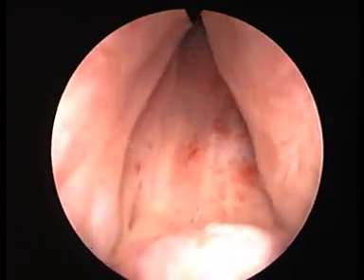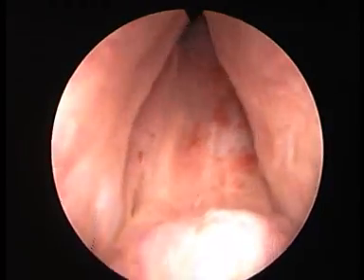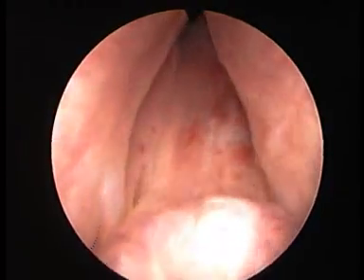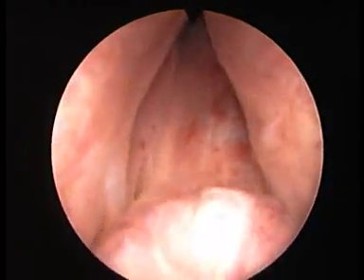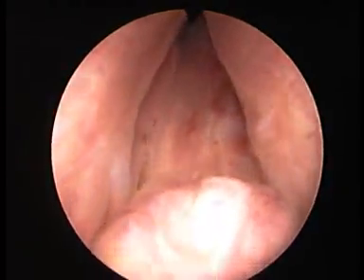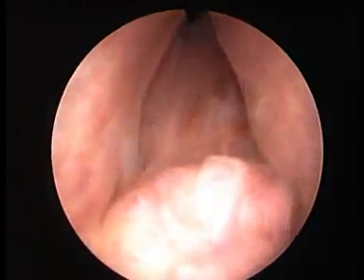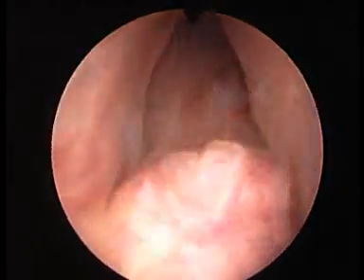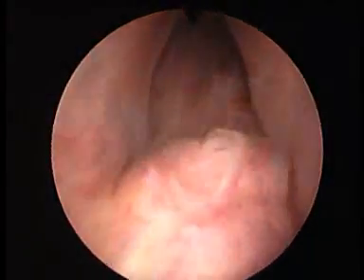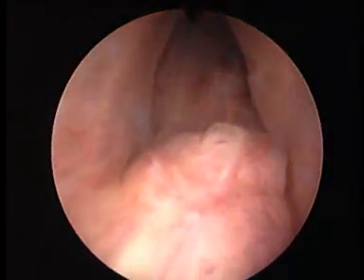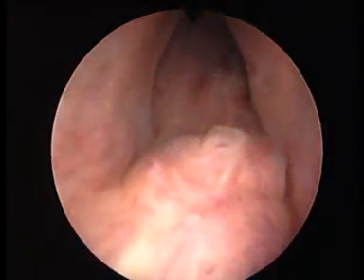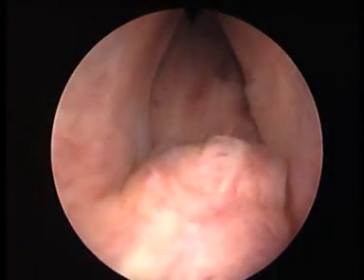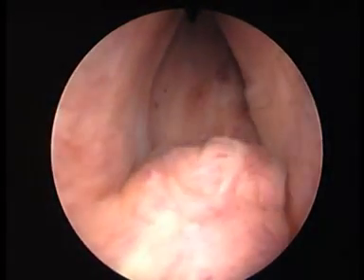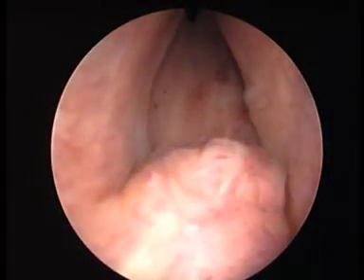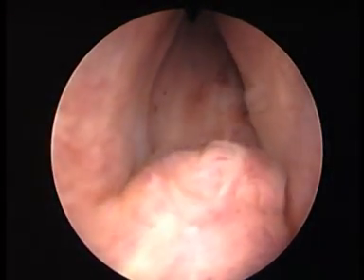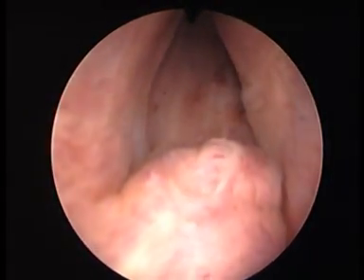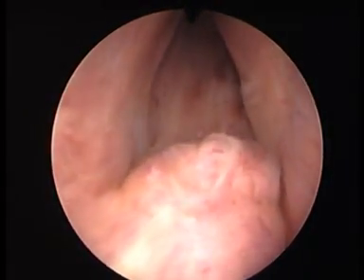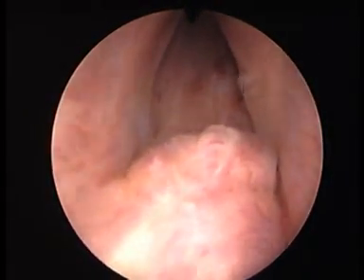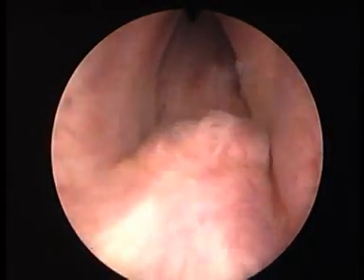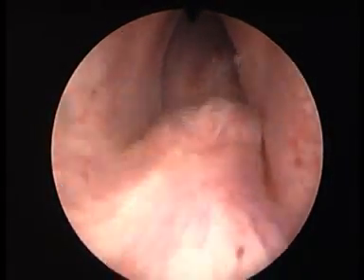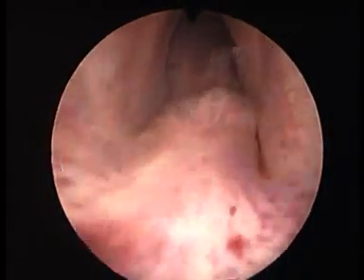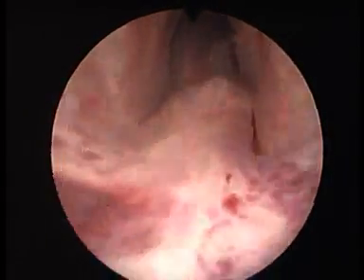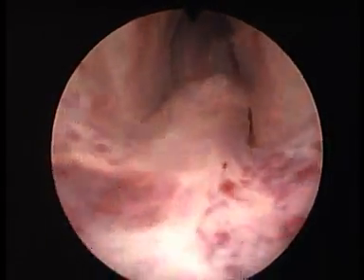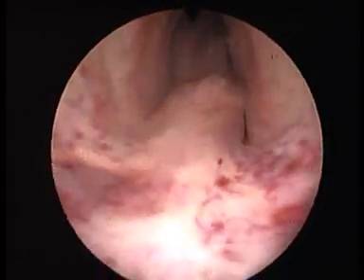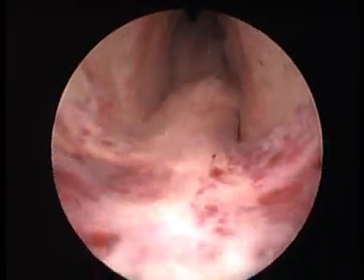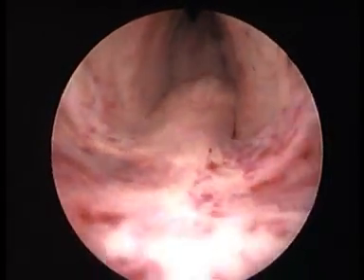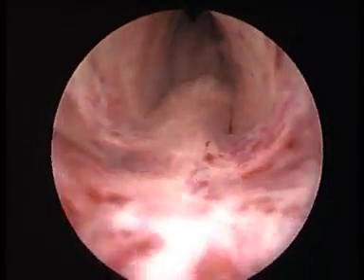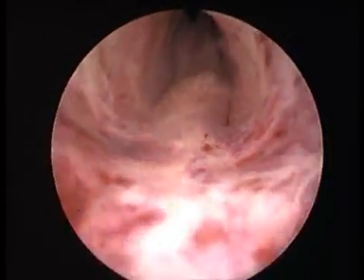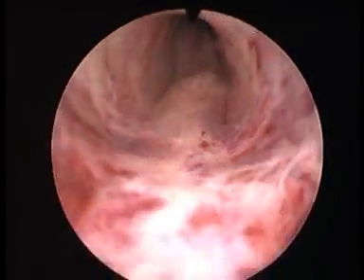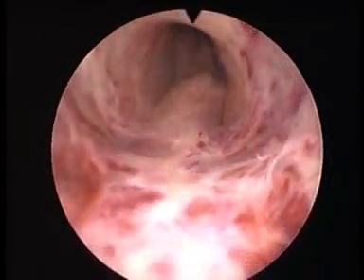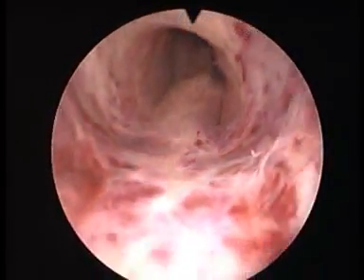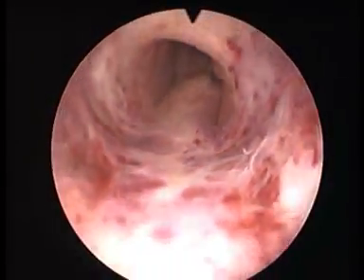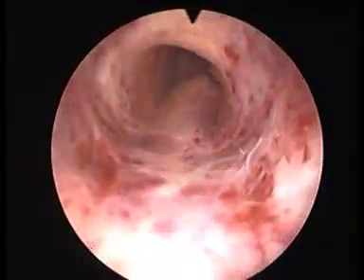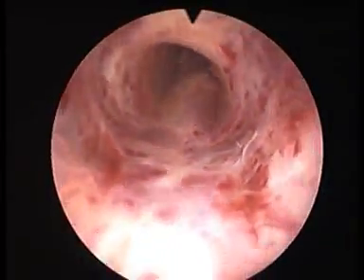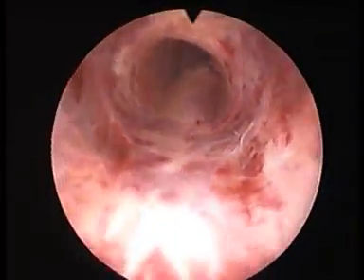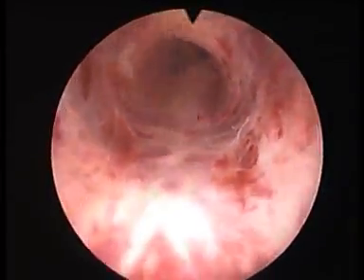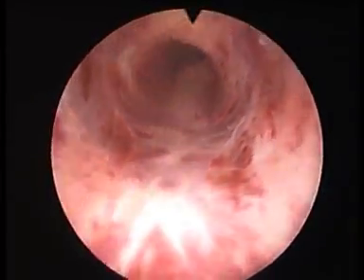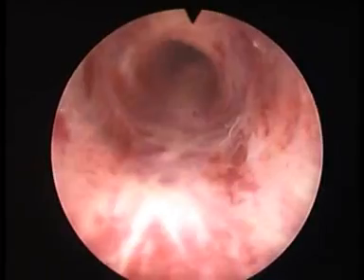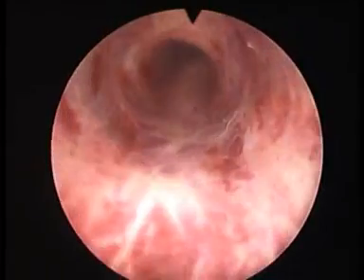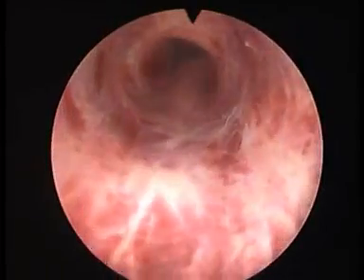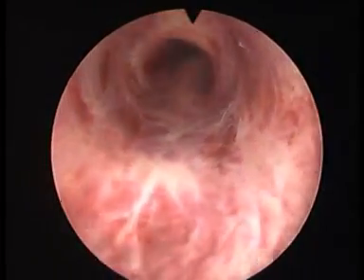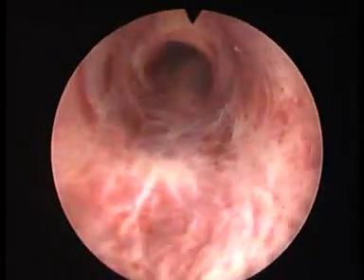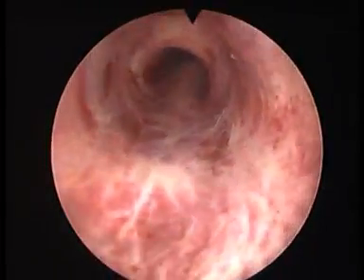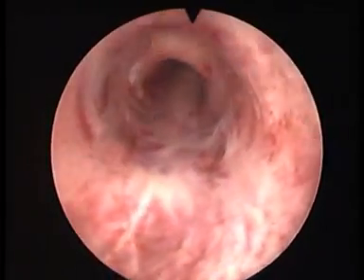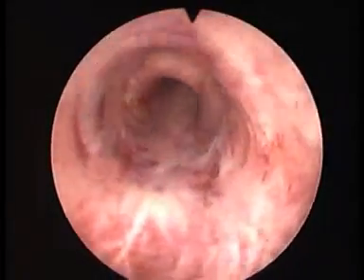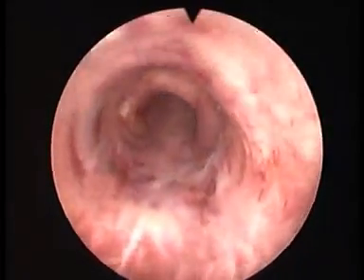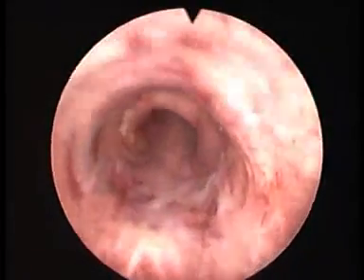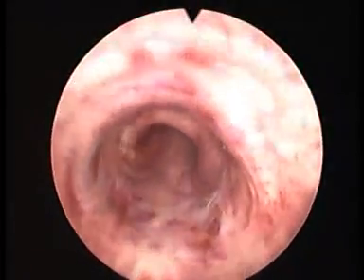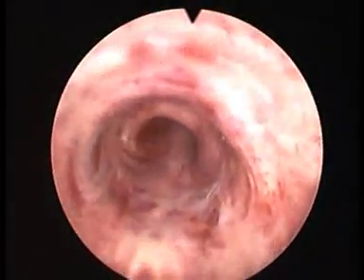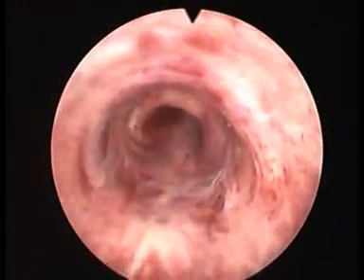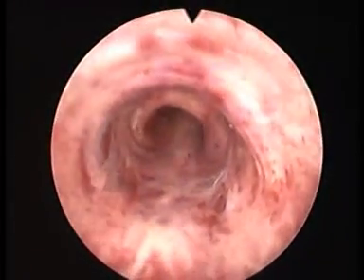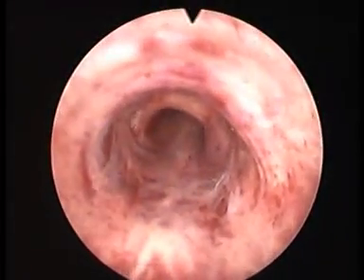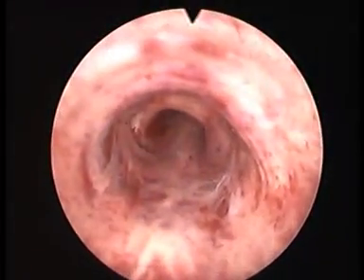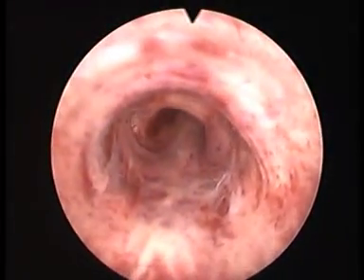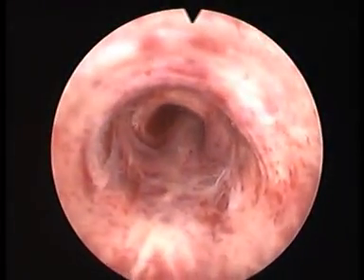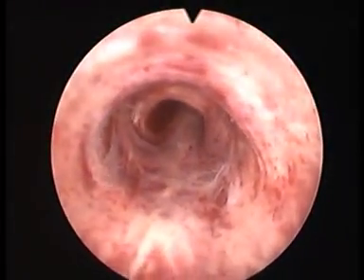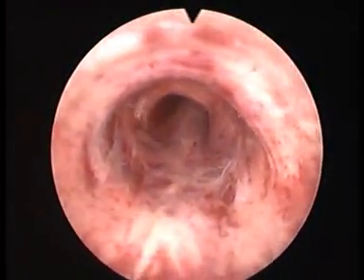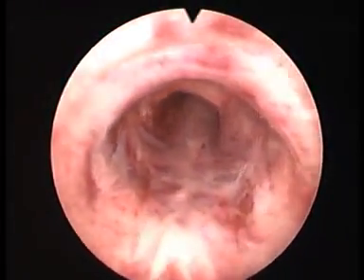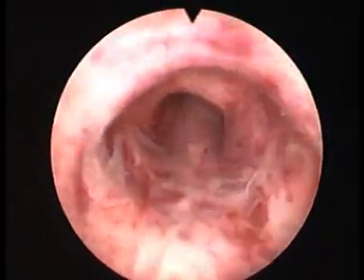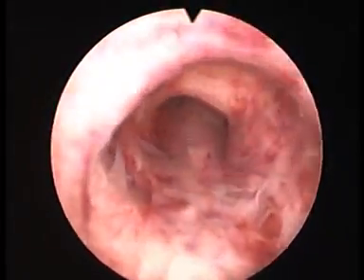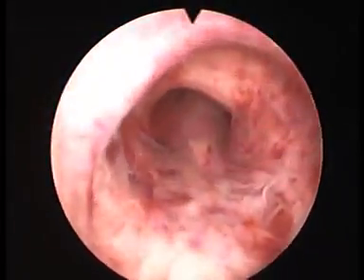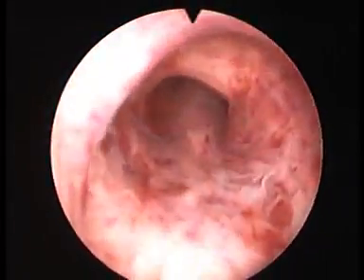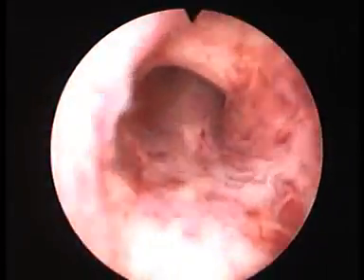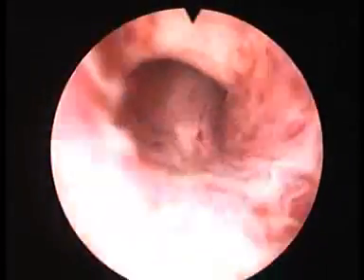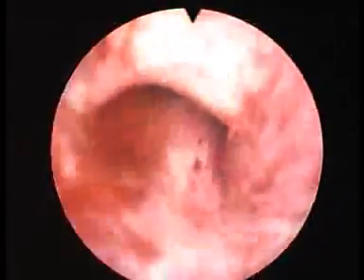In the center we can now see the verumontanum. We're moving back now toward the urethral sphincter, which is of course the continence mechanism.